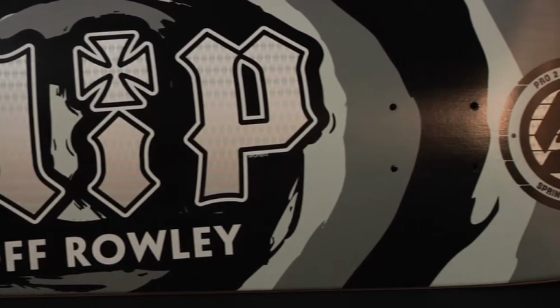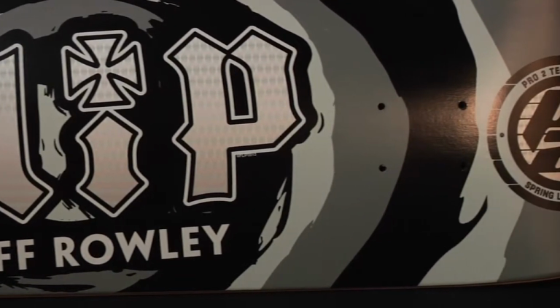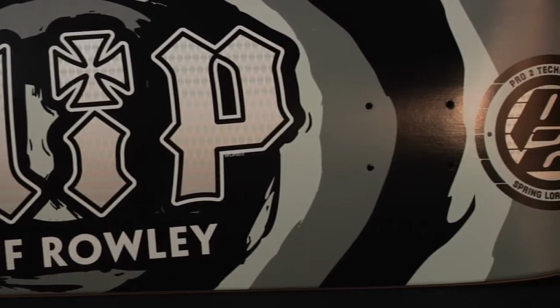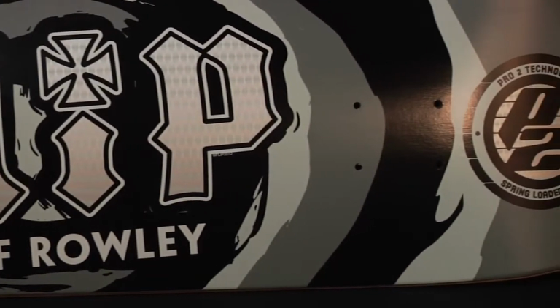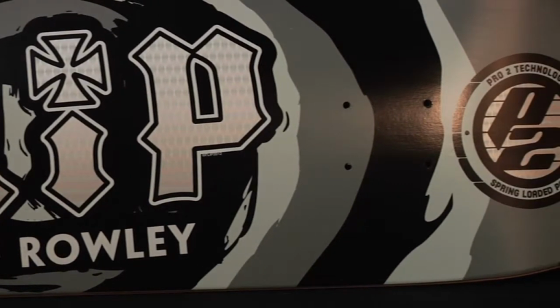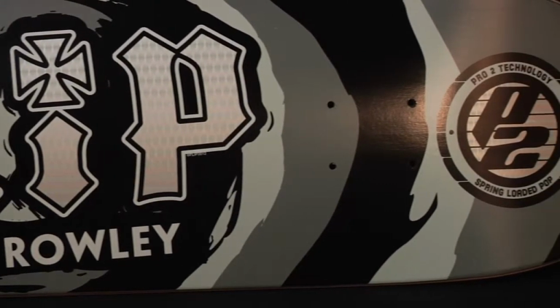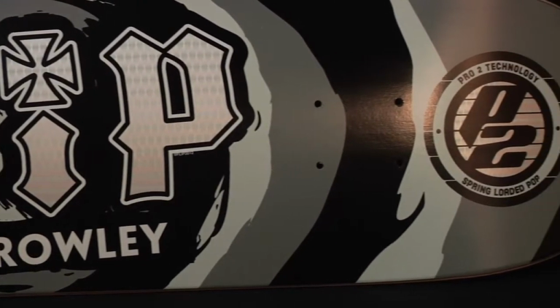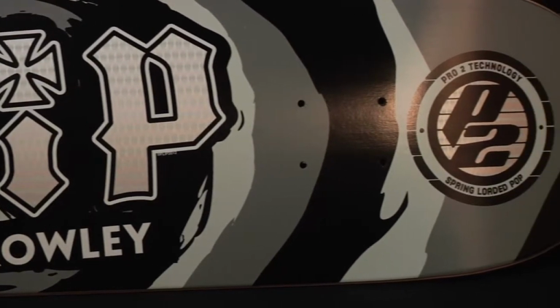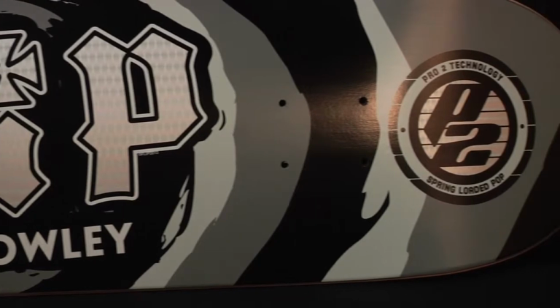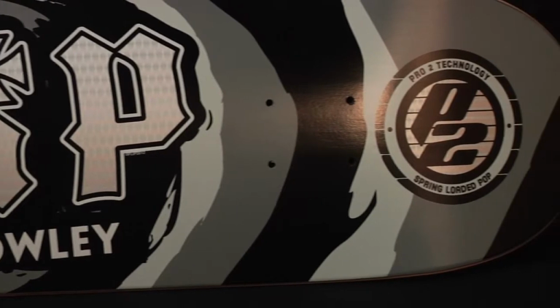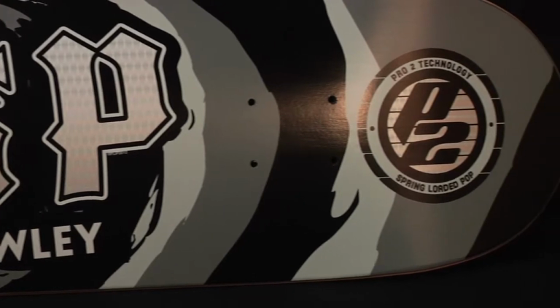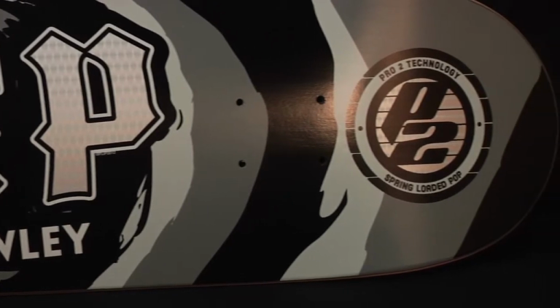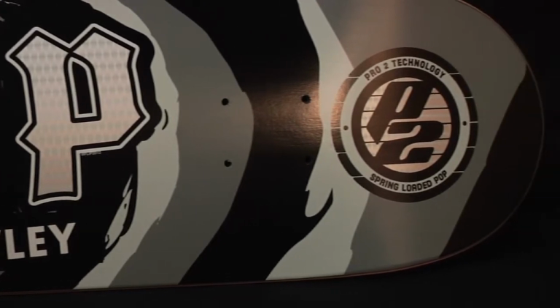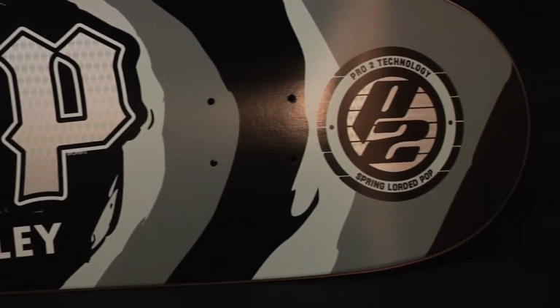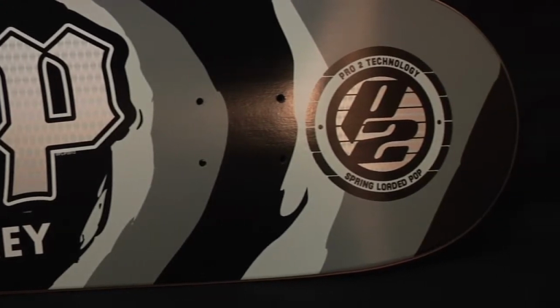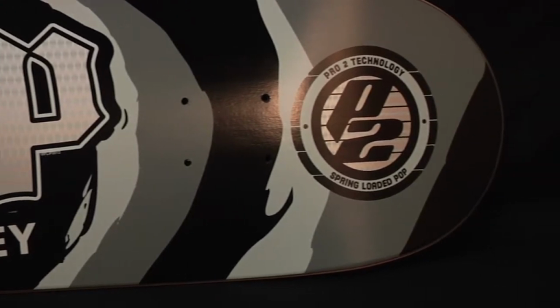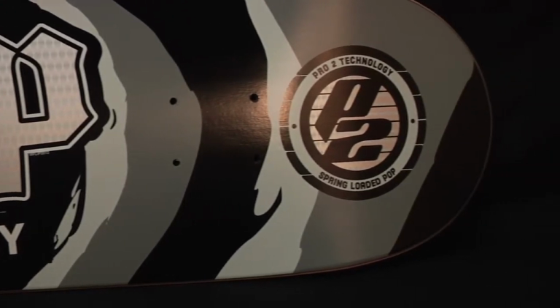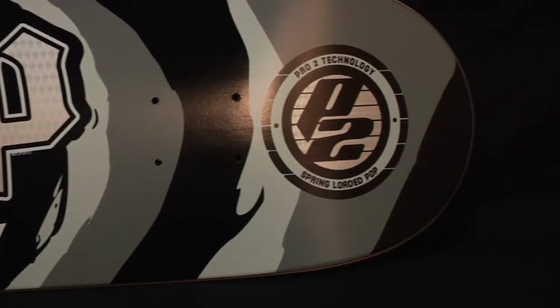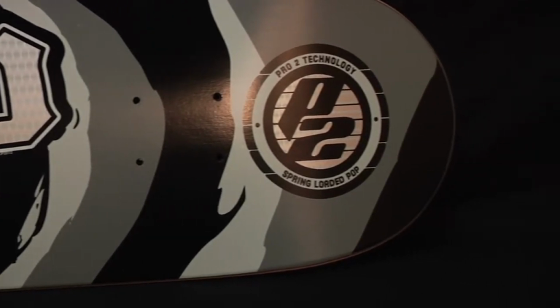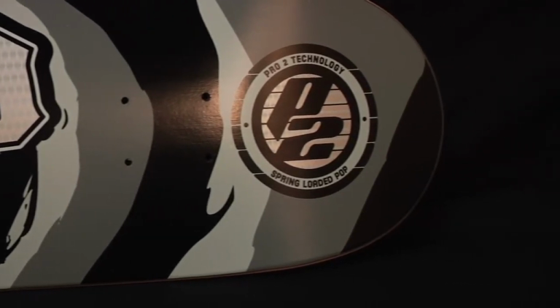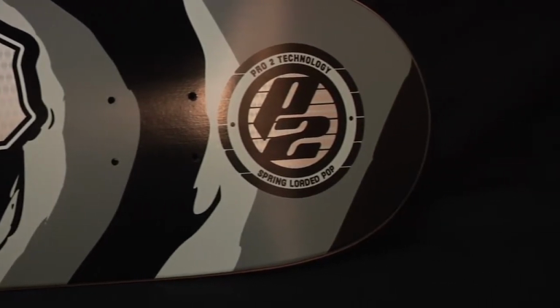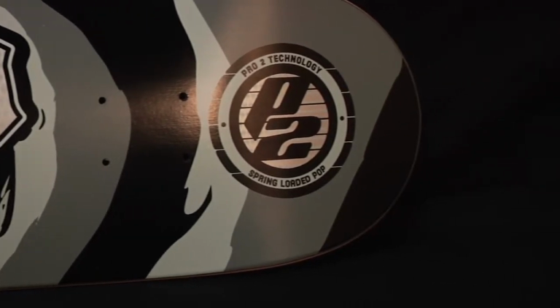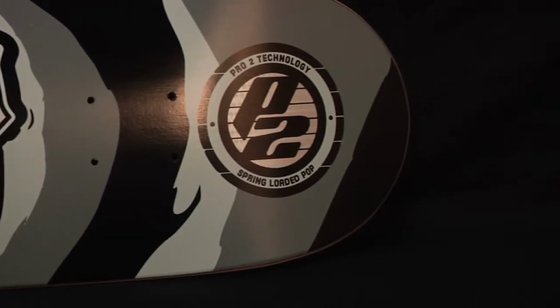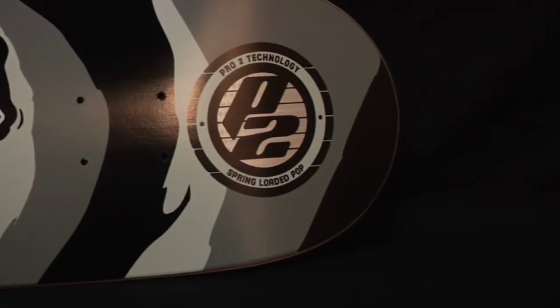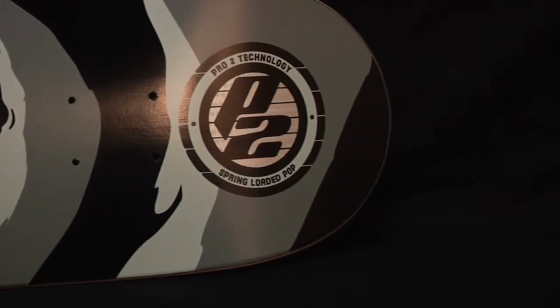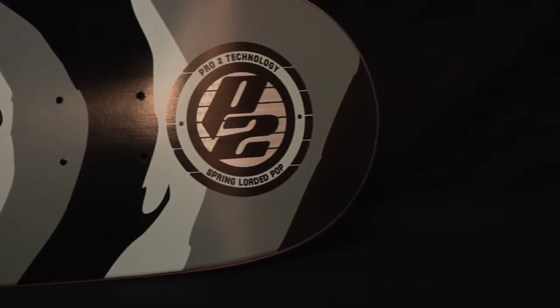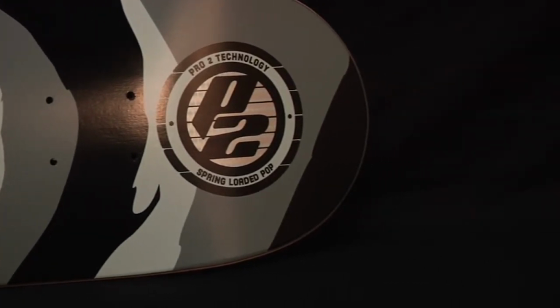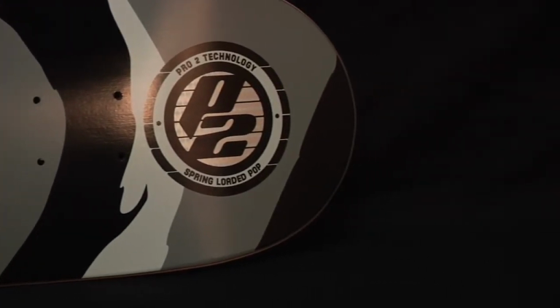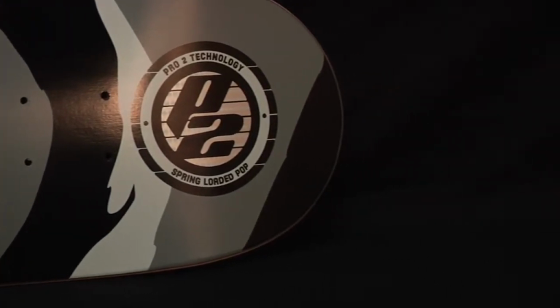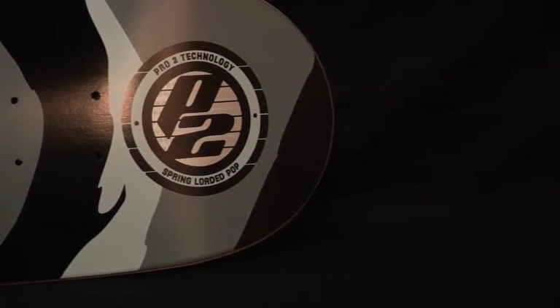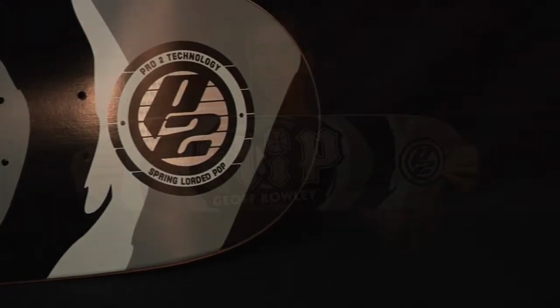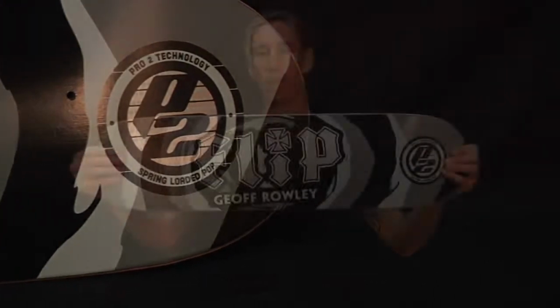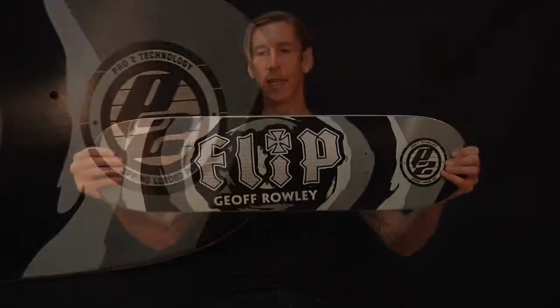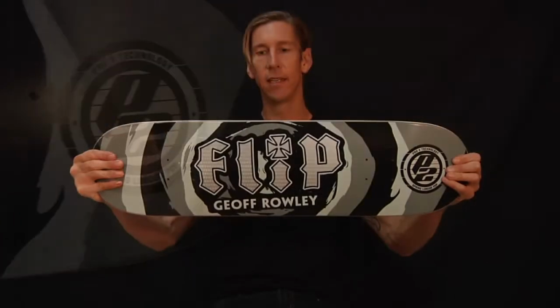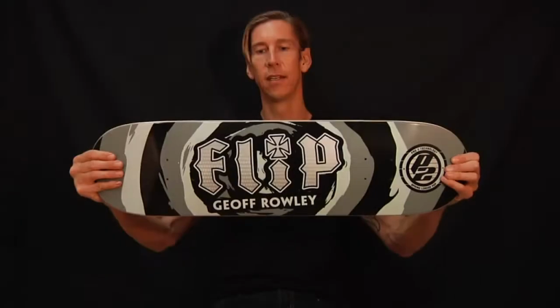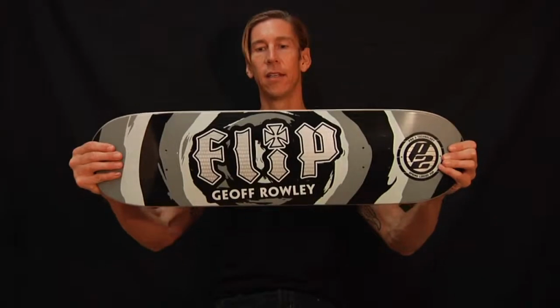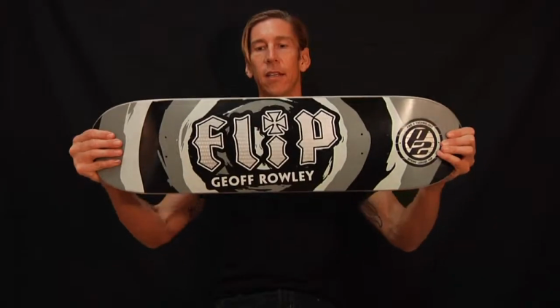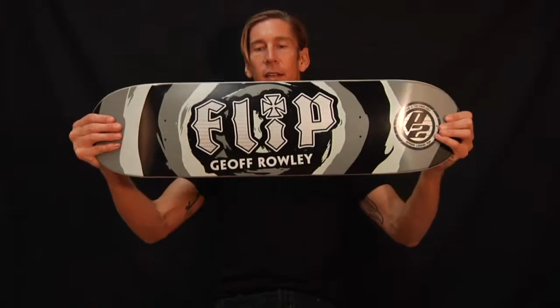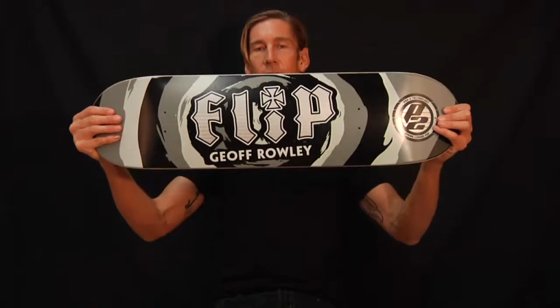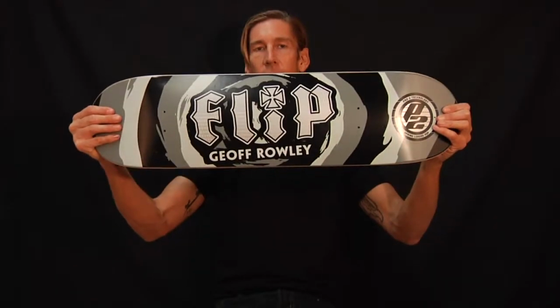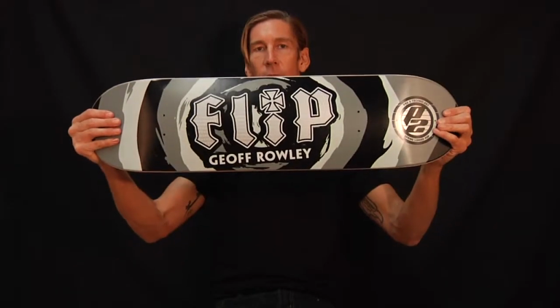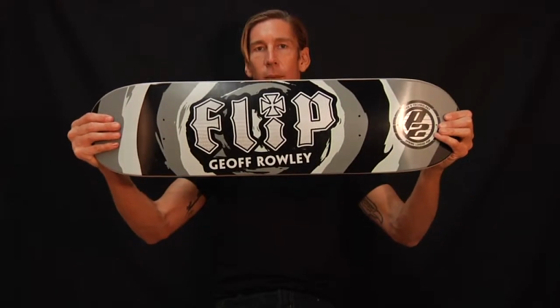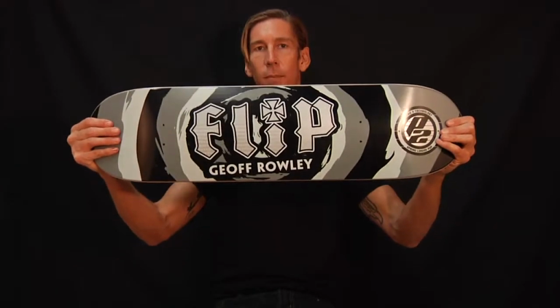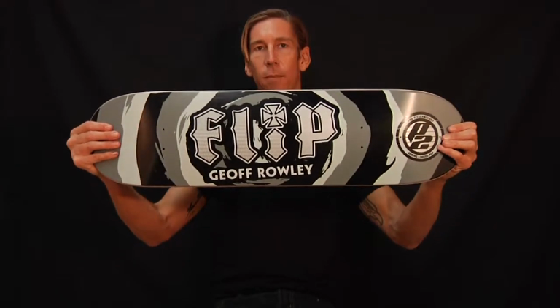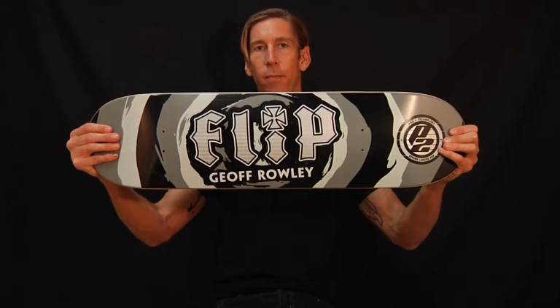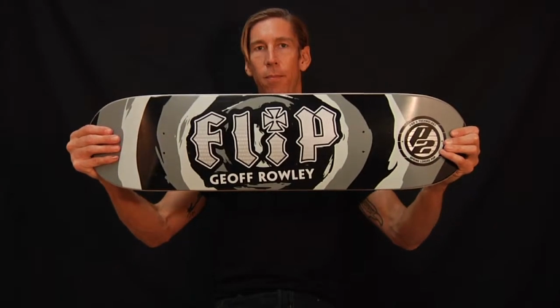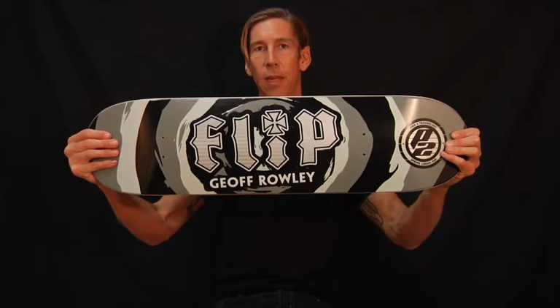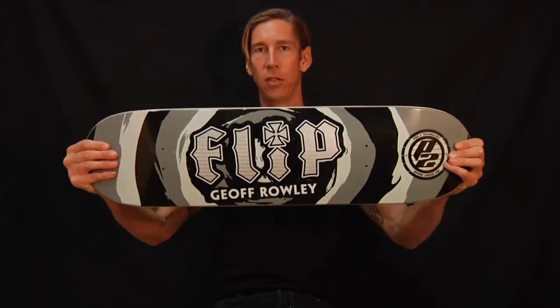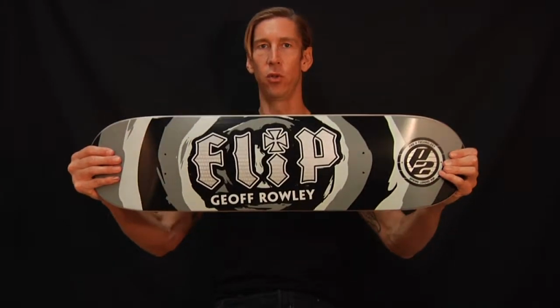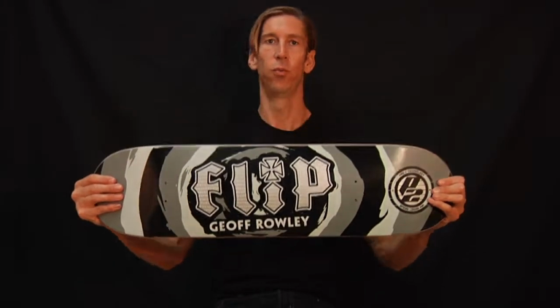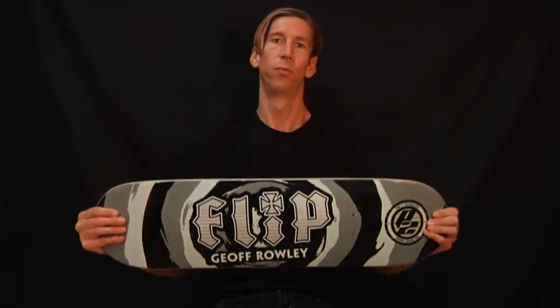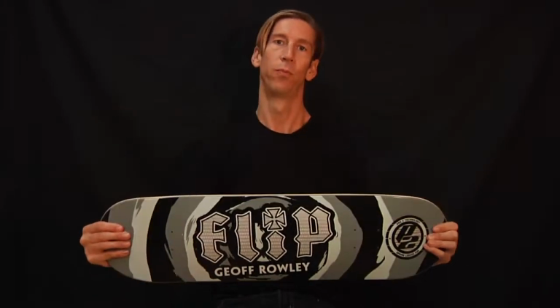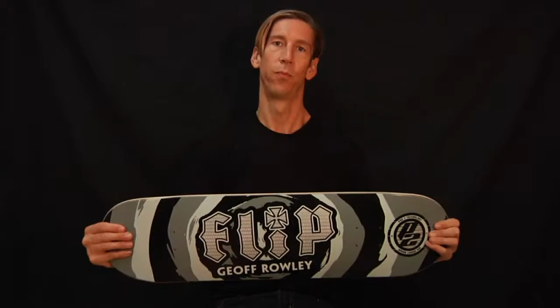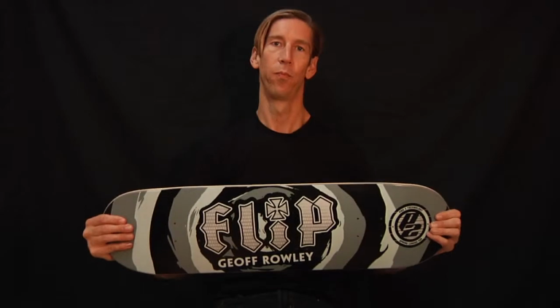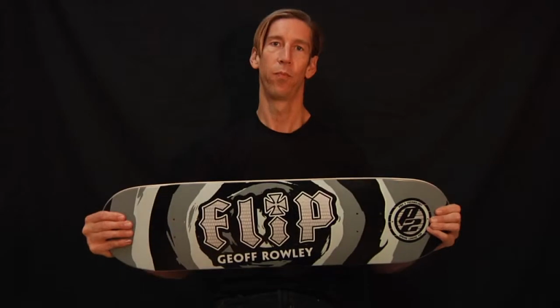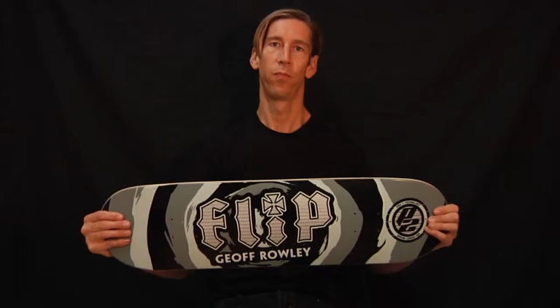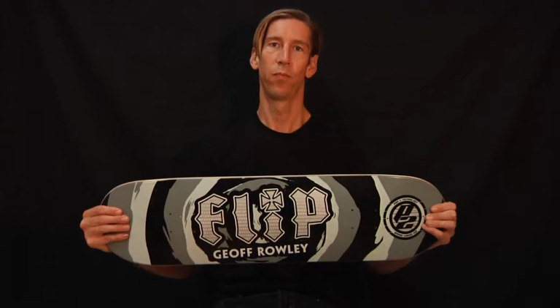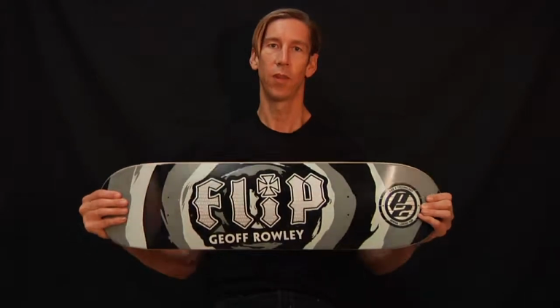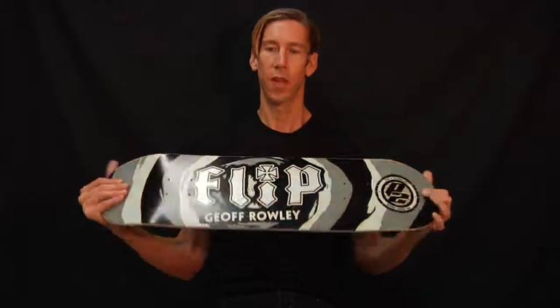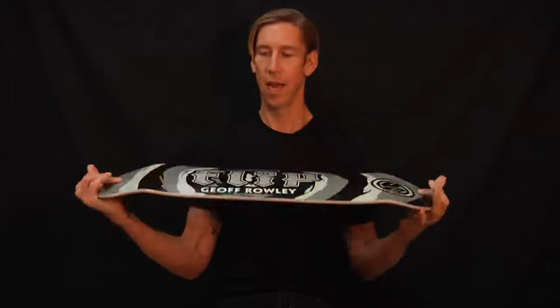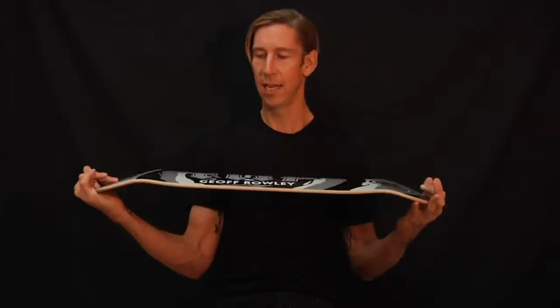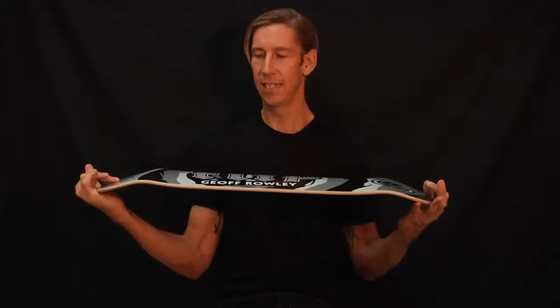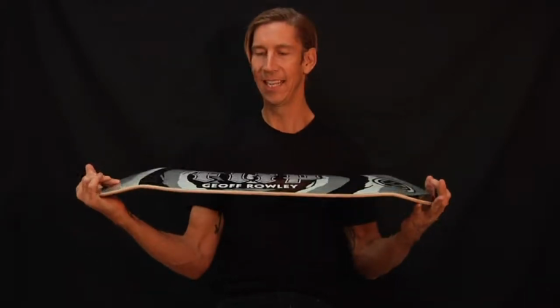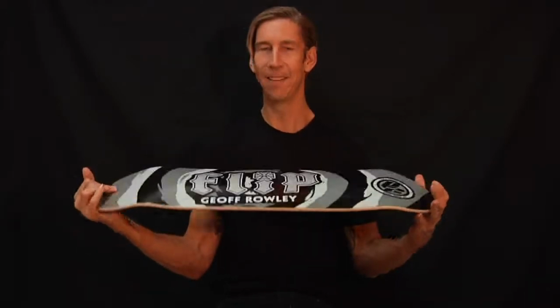P2 technology. The Flip Splat Jeff Rowley P2. Dig it.